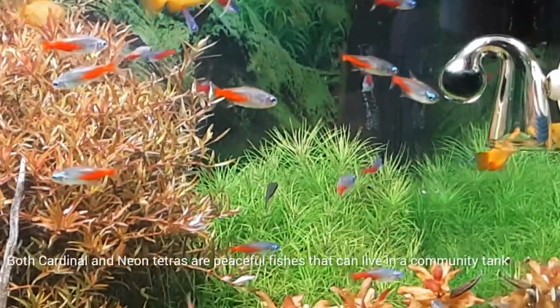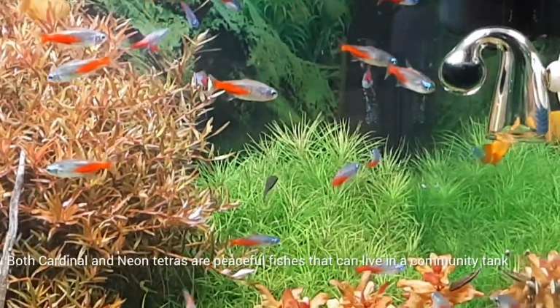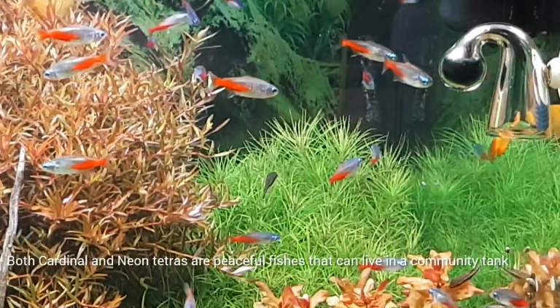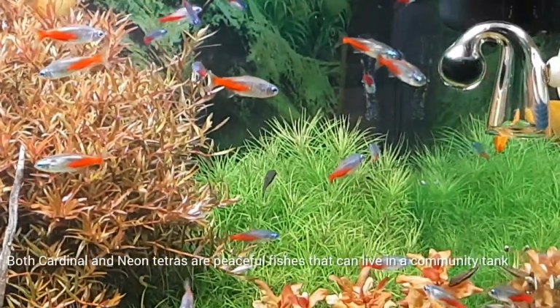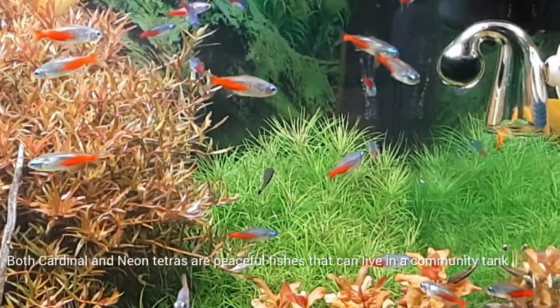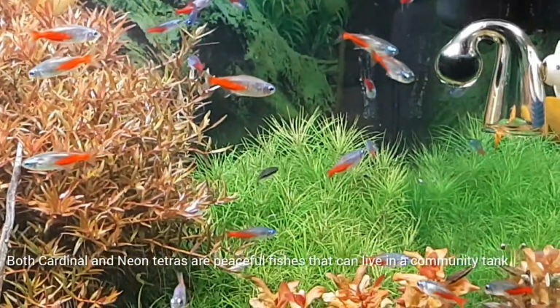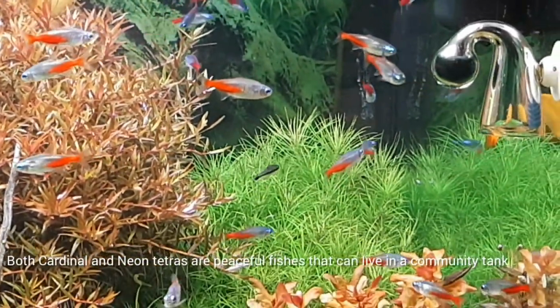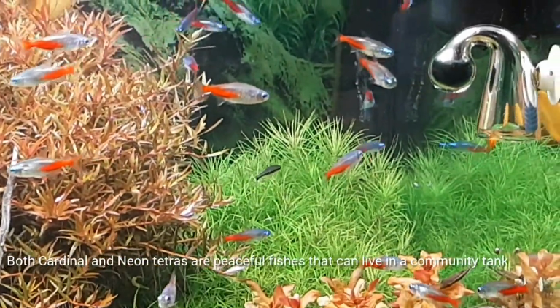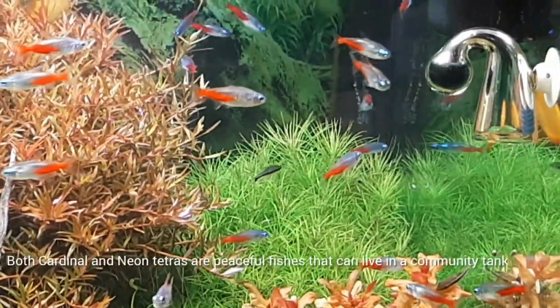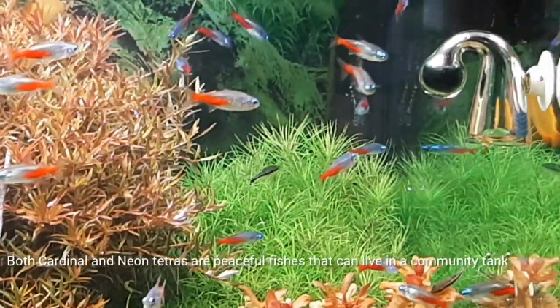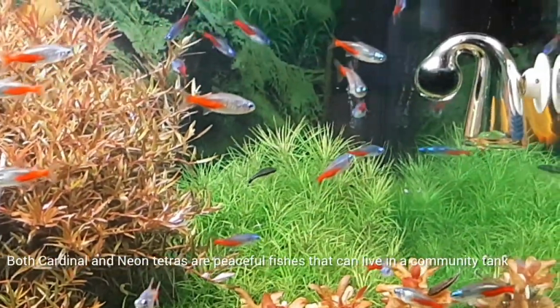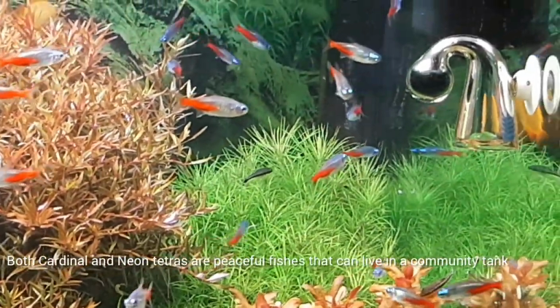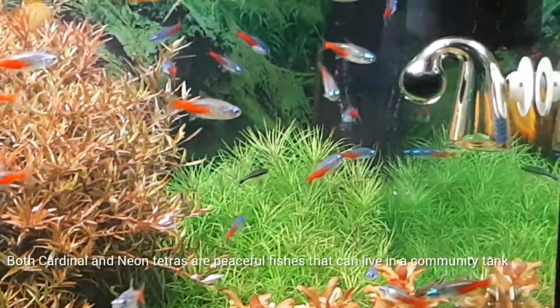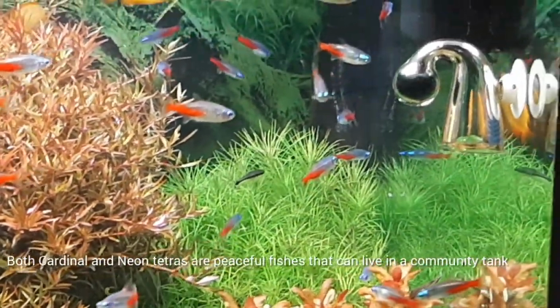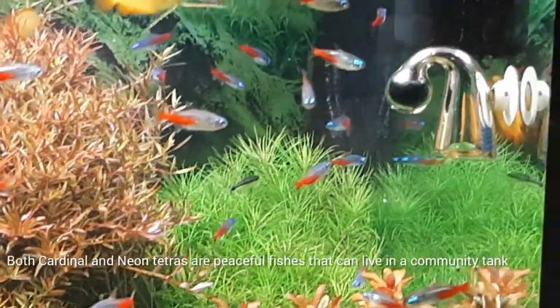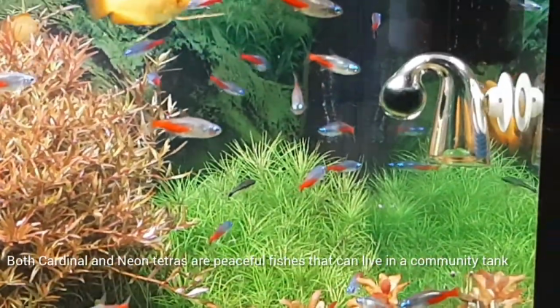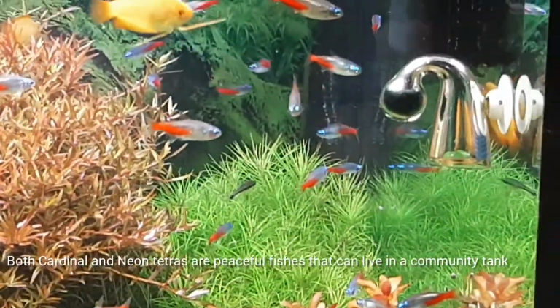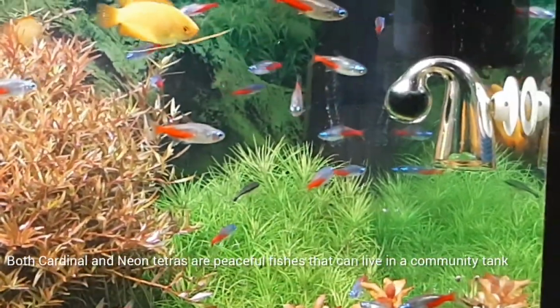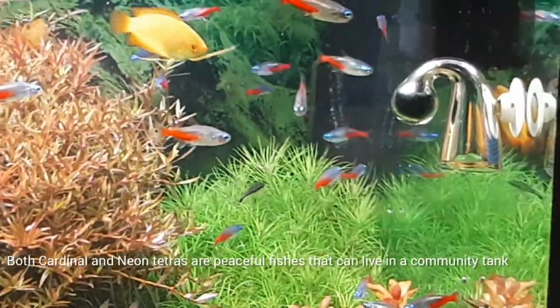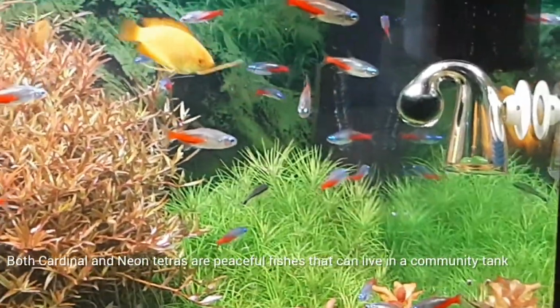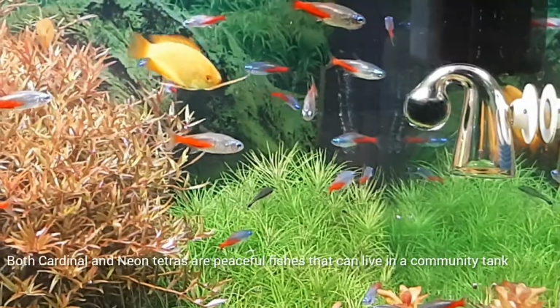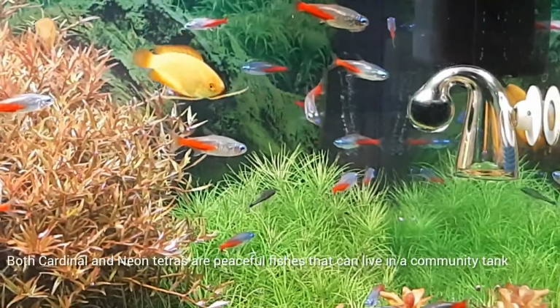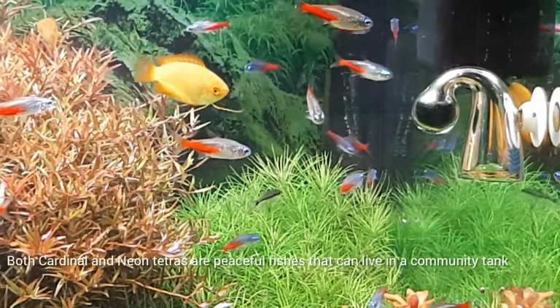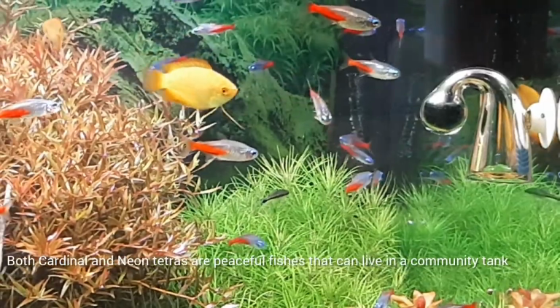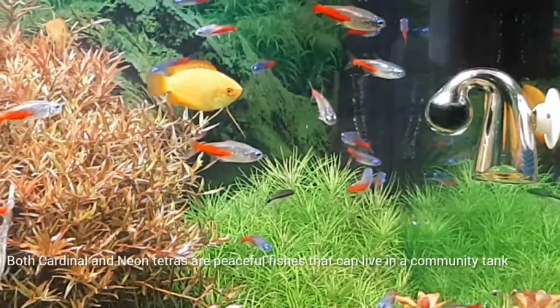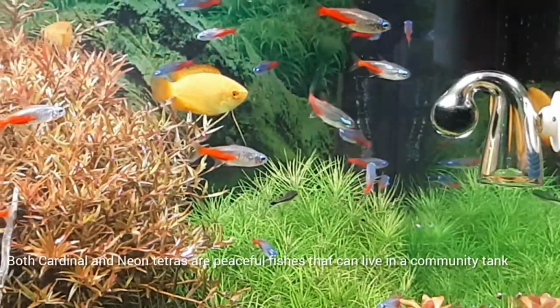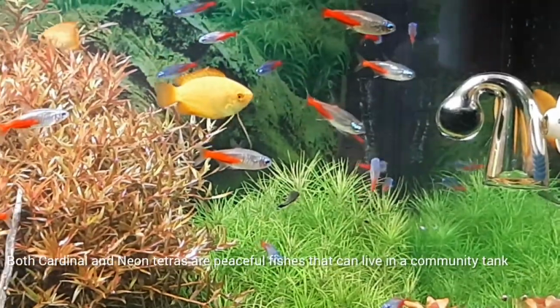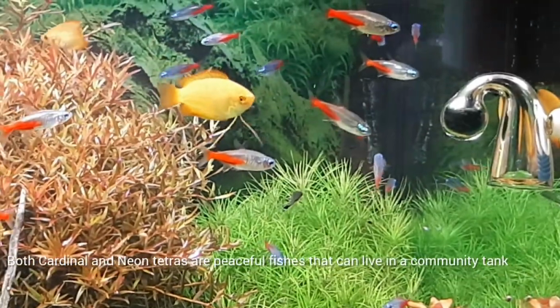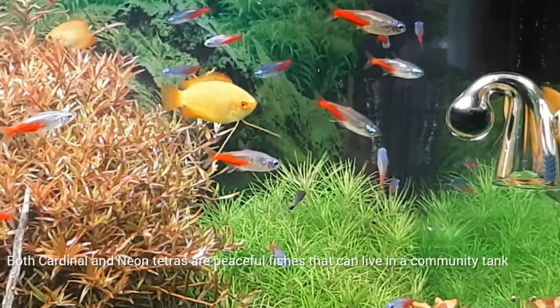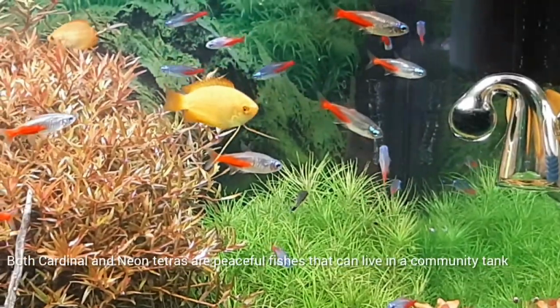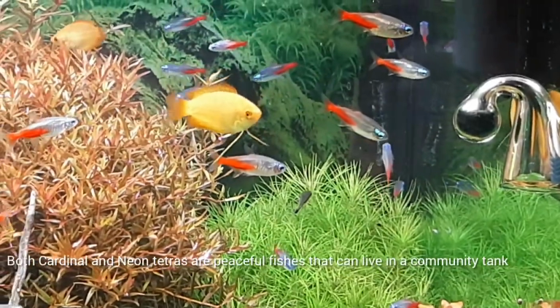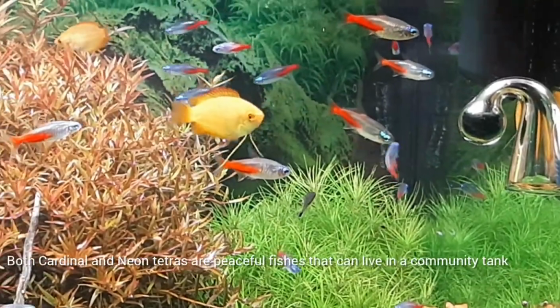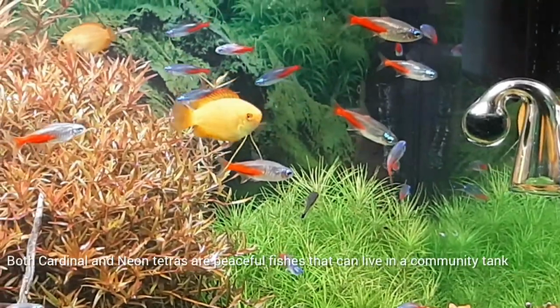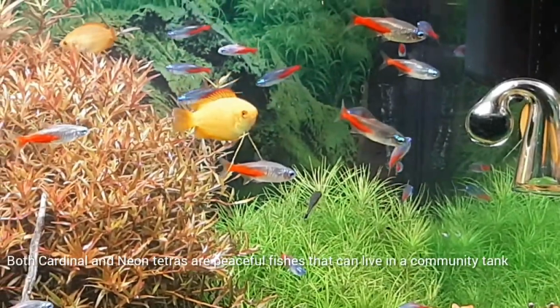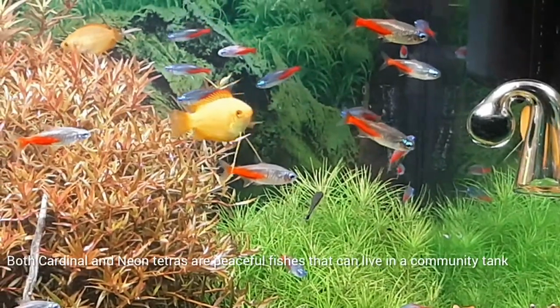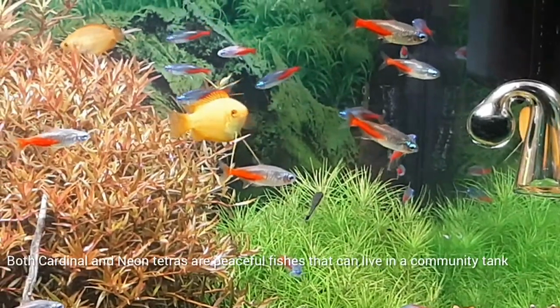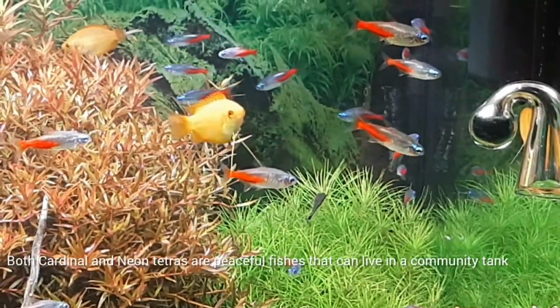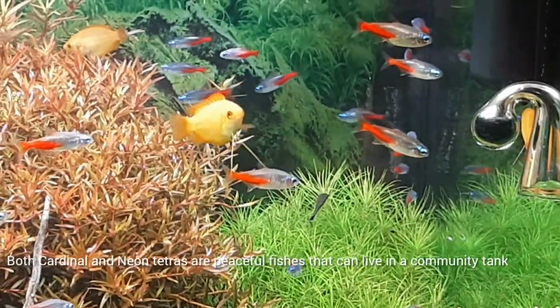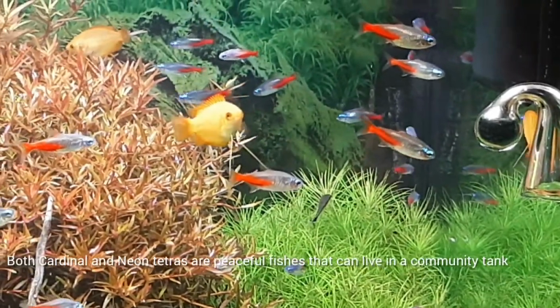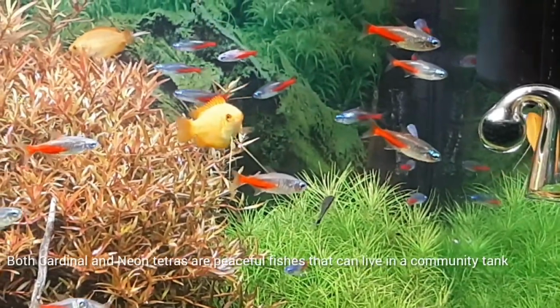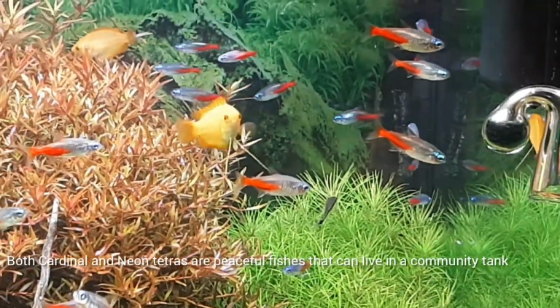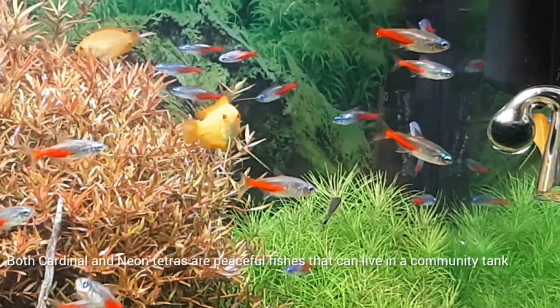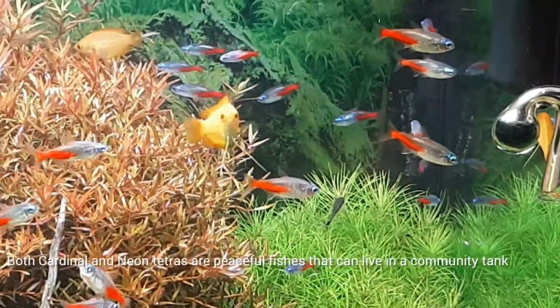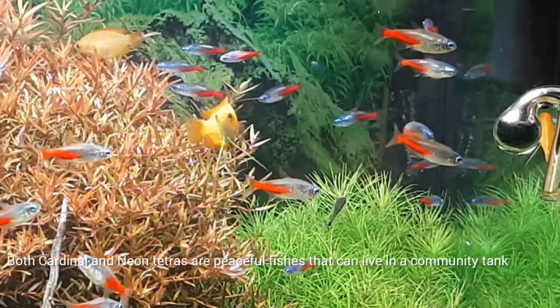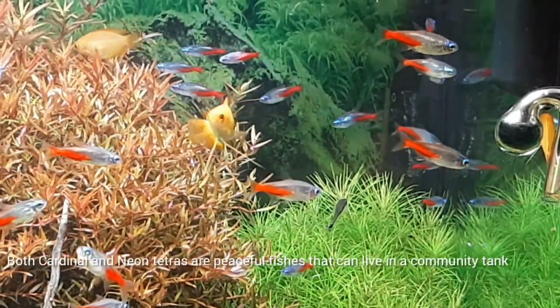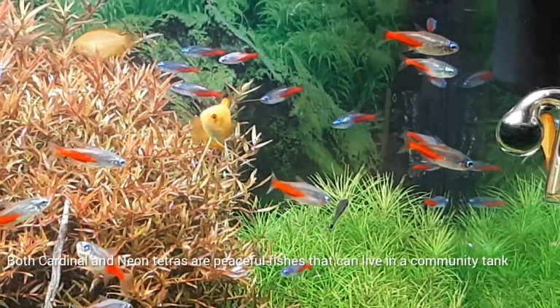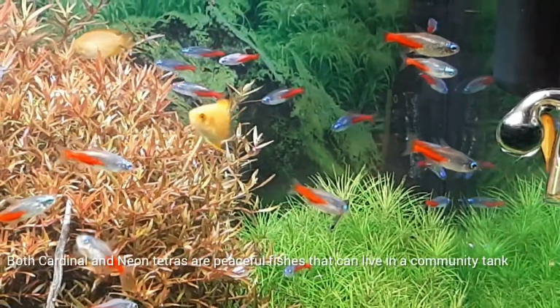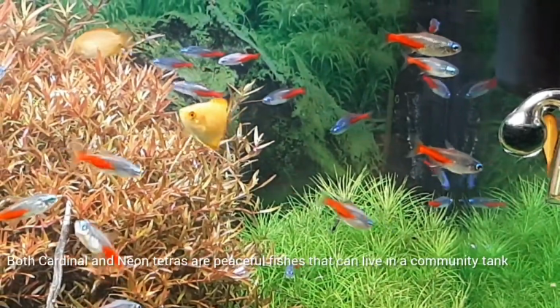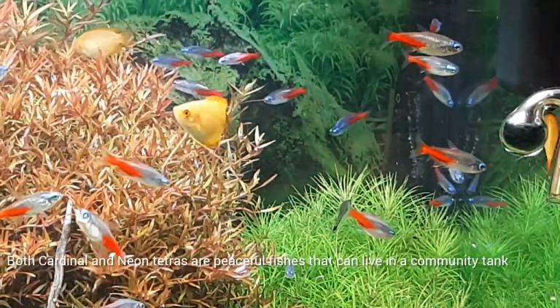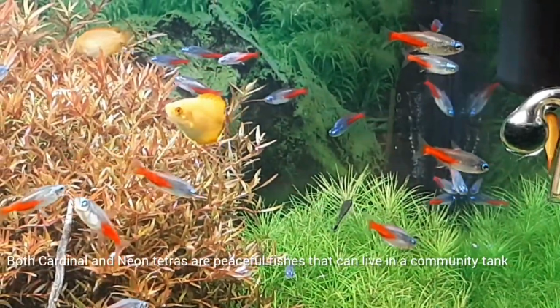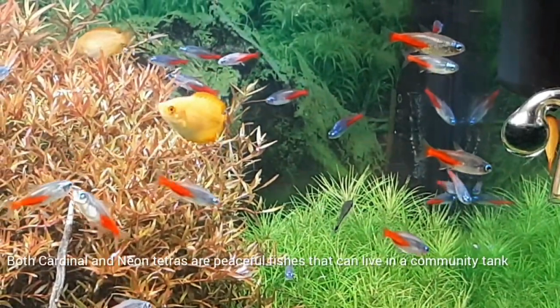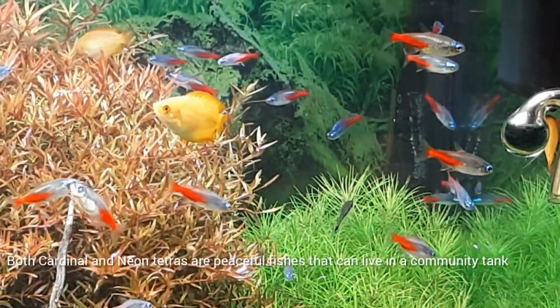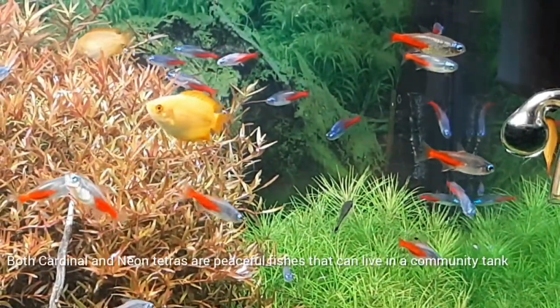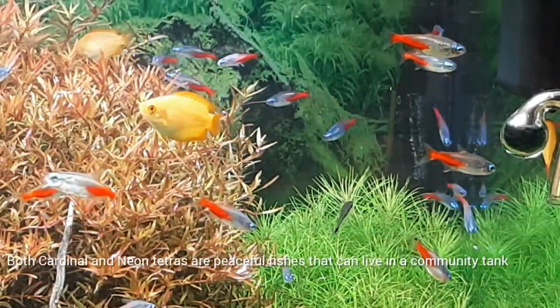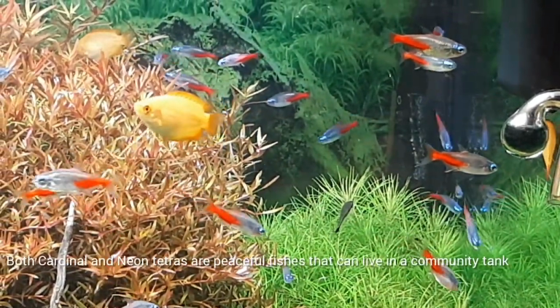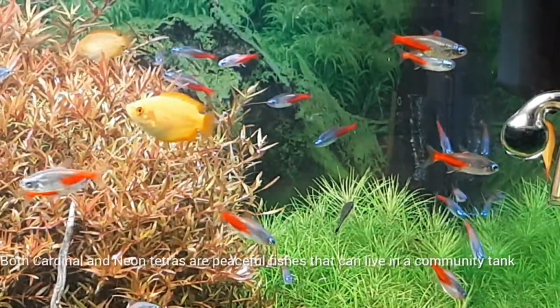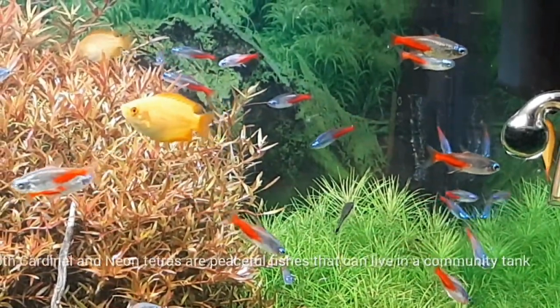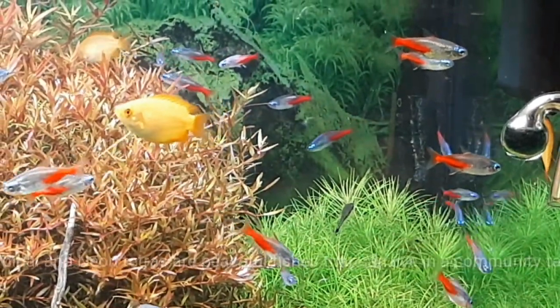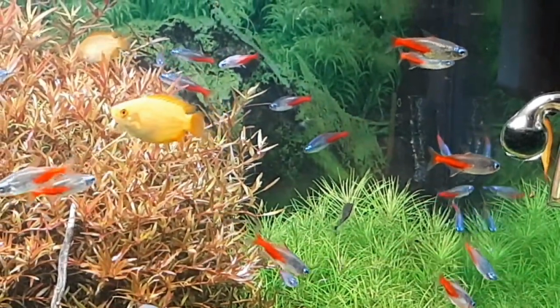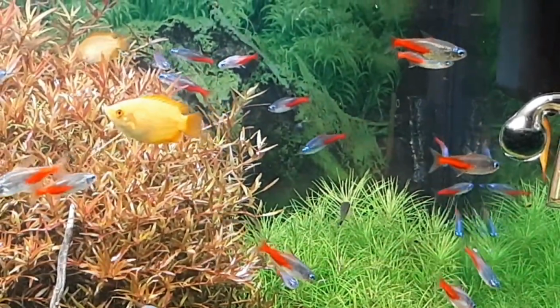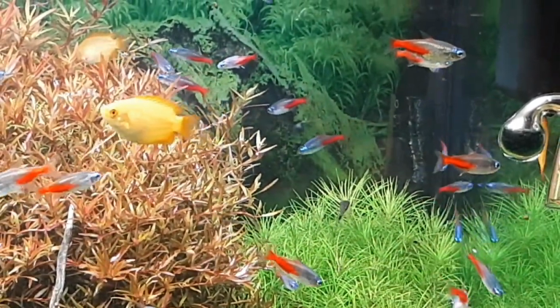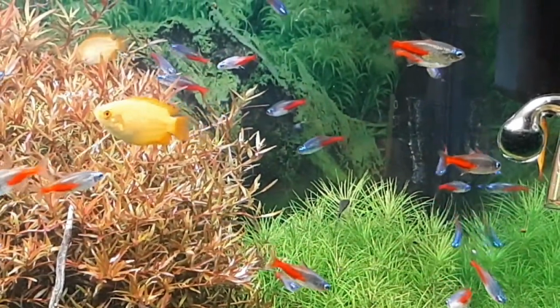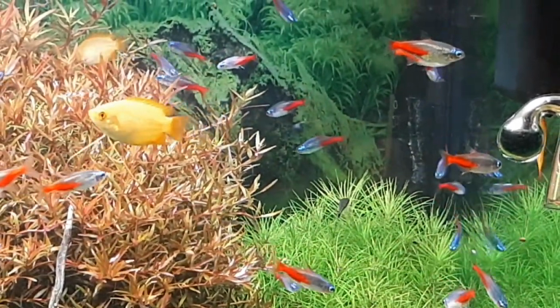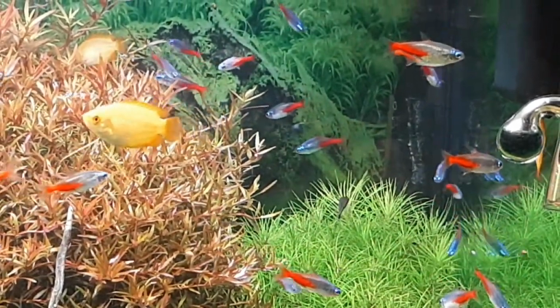Both cardinal and neon tetras are peaceful fish that can live in a community tank.